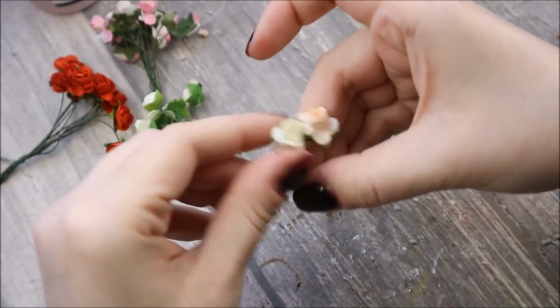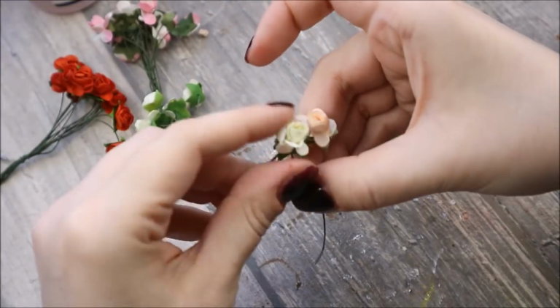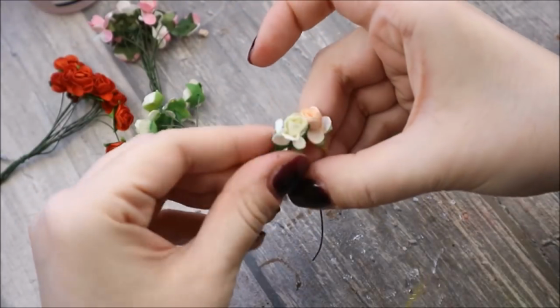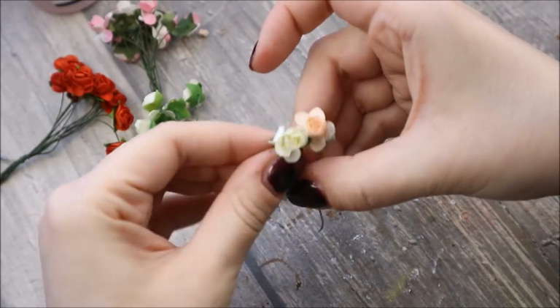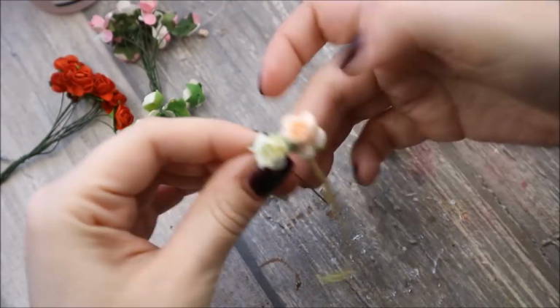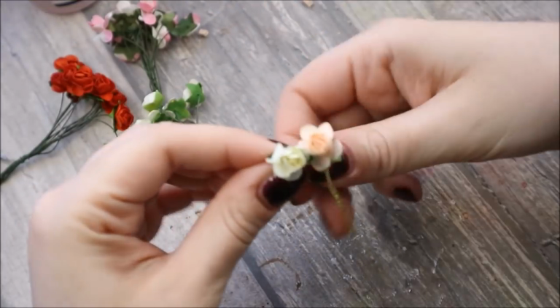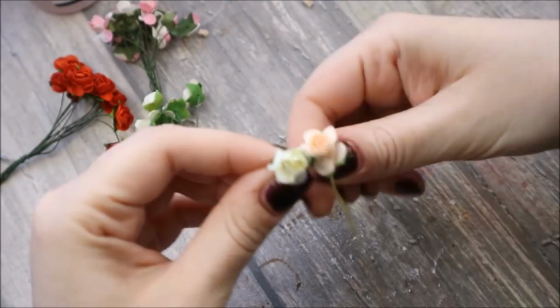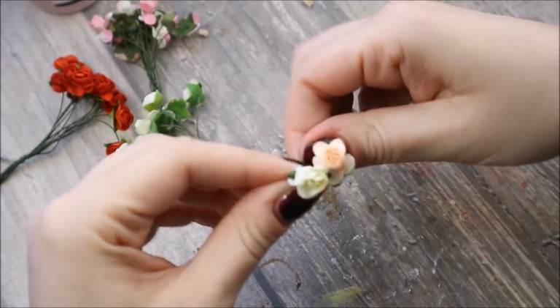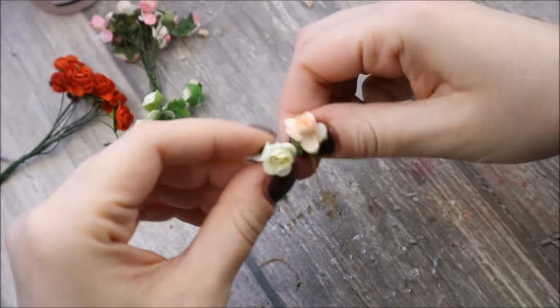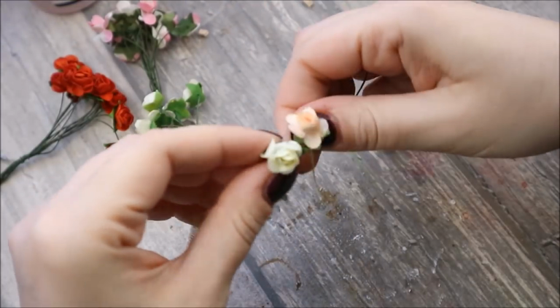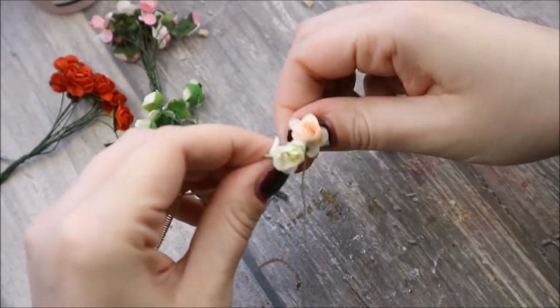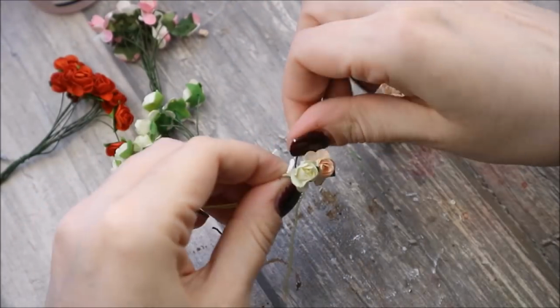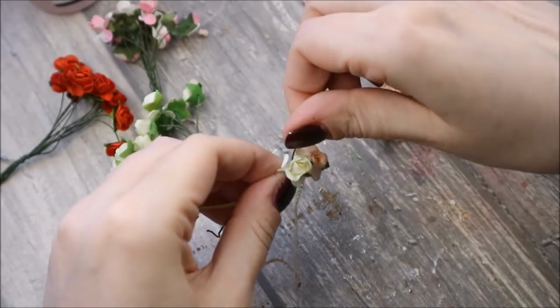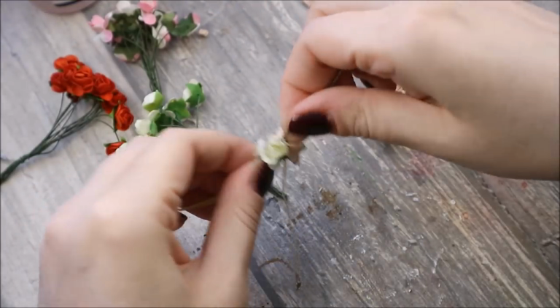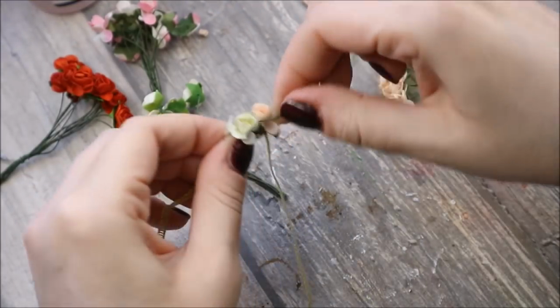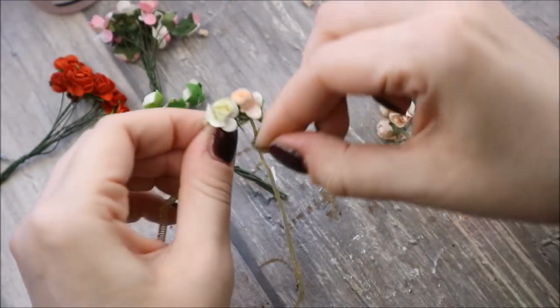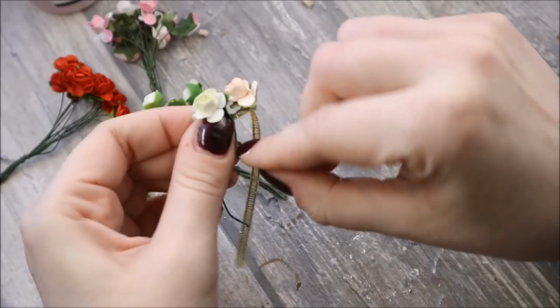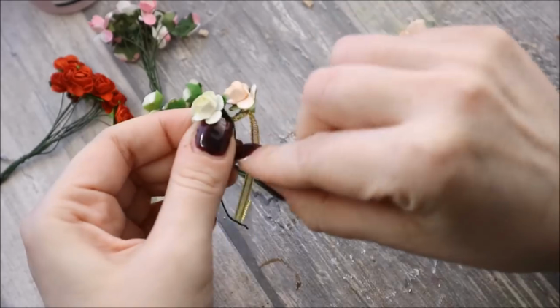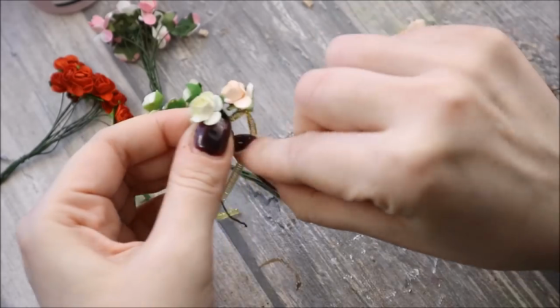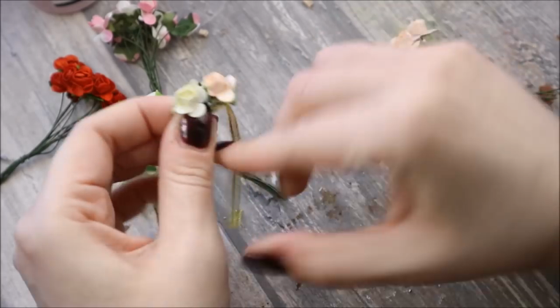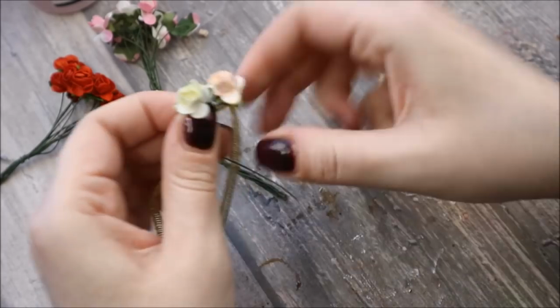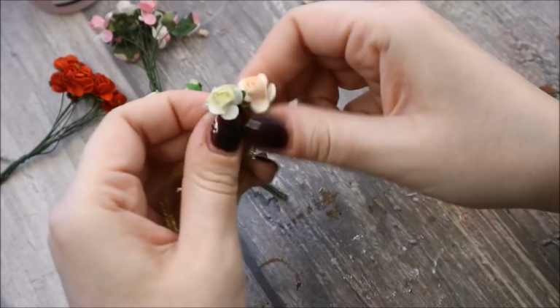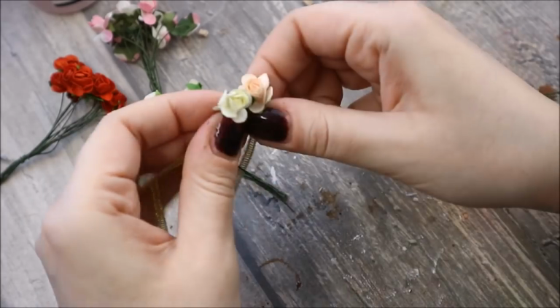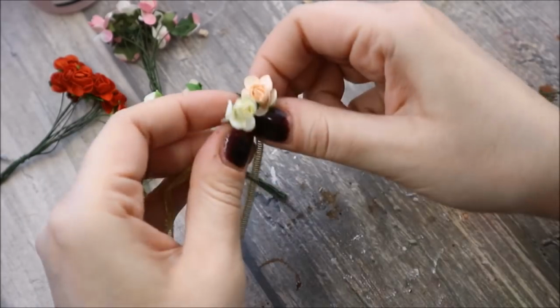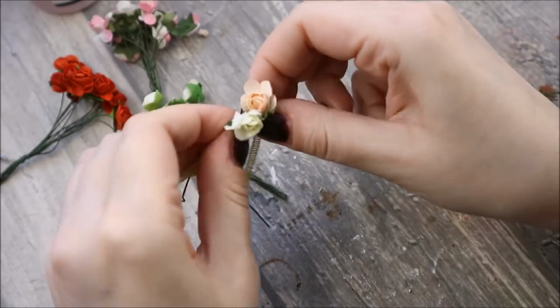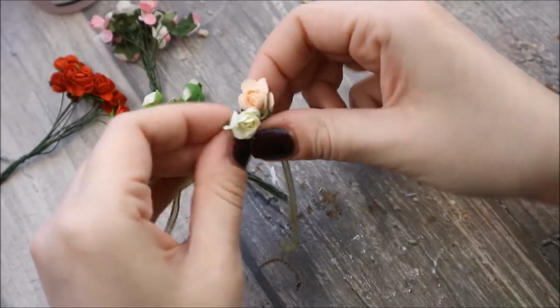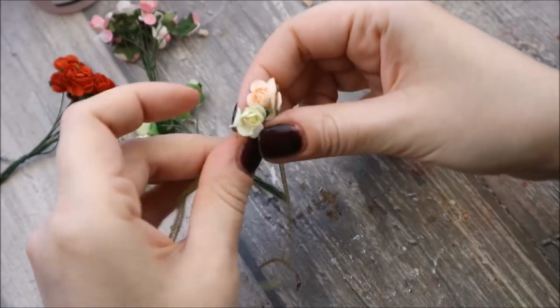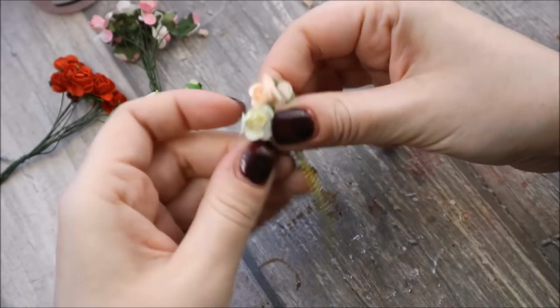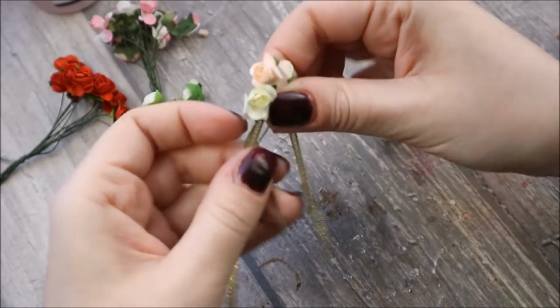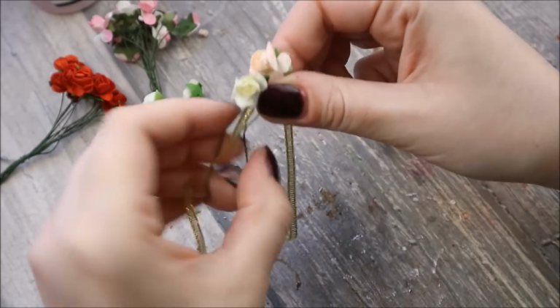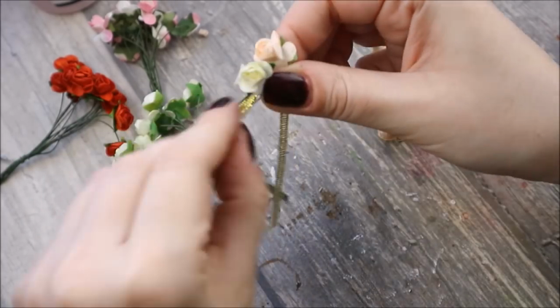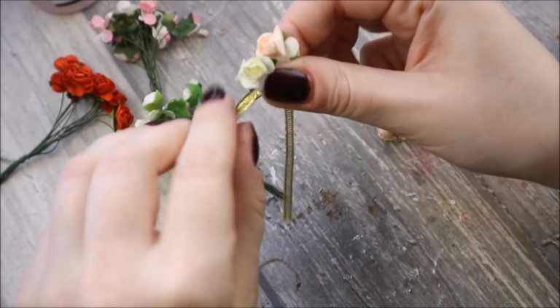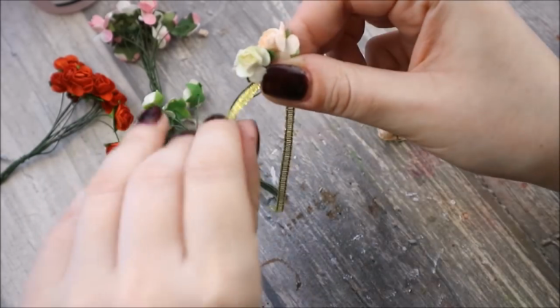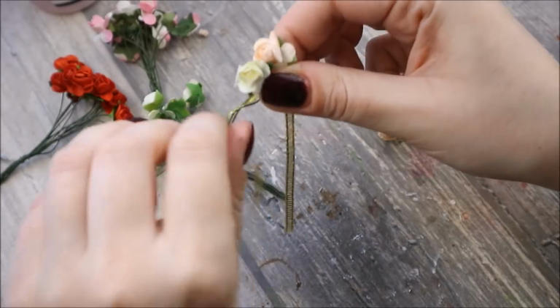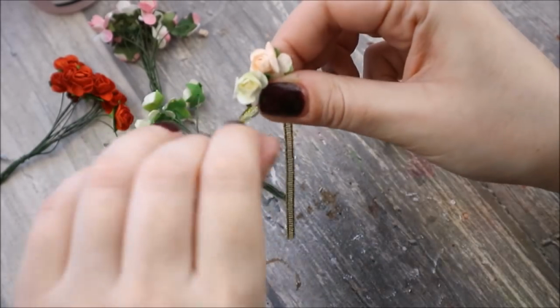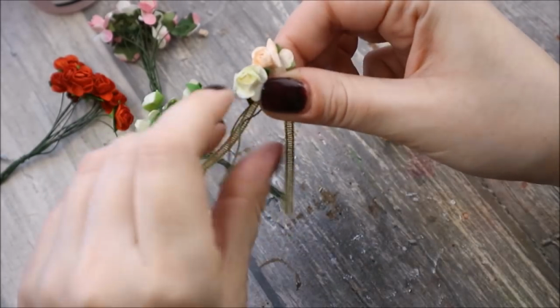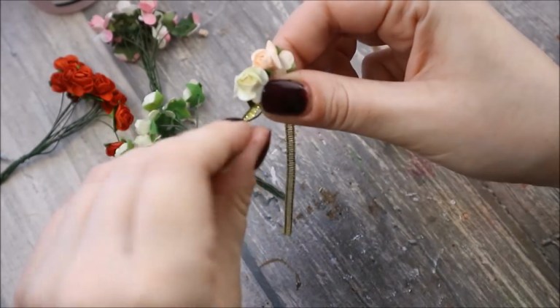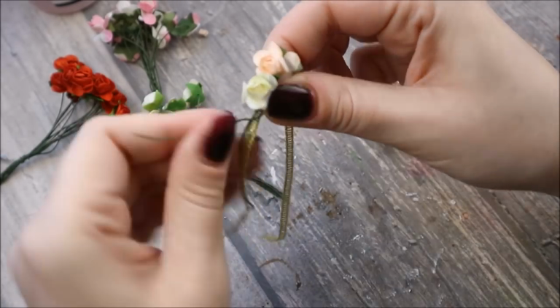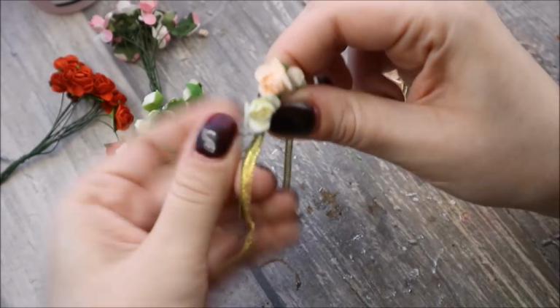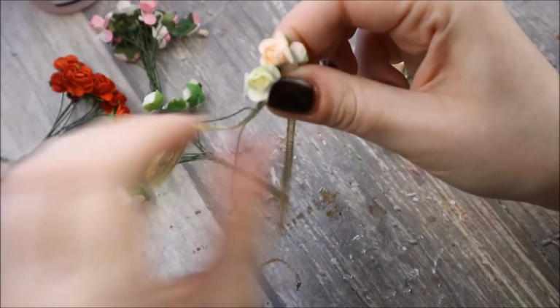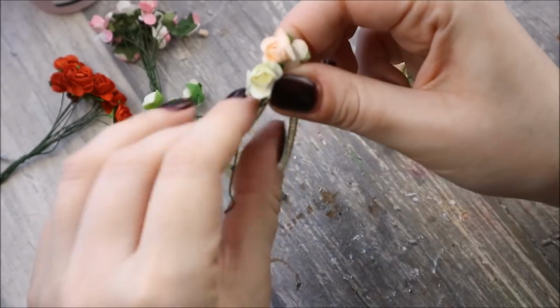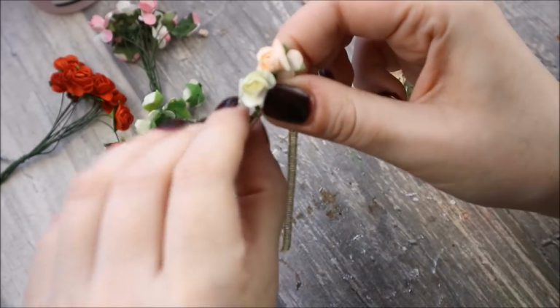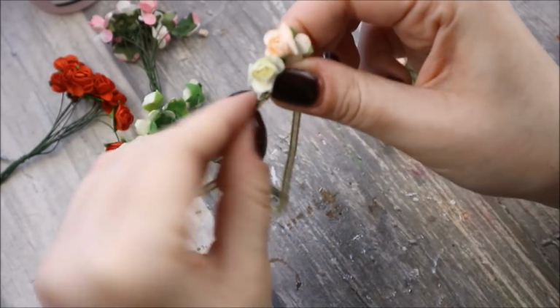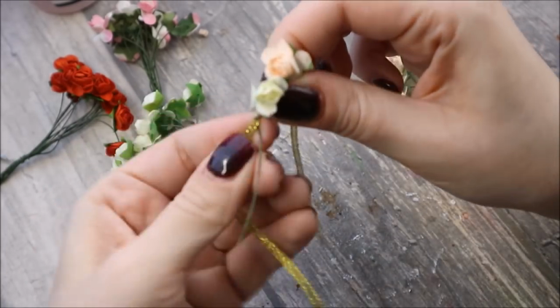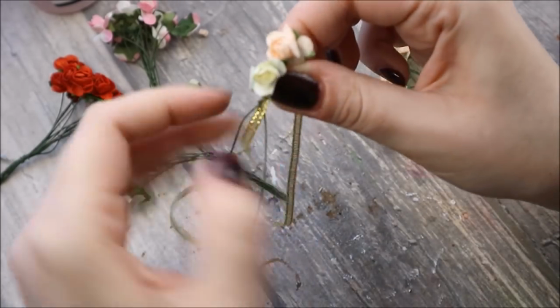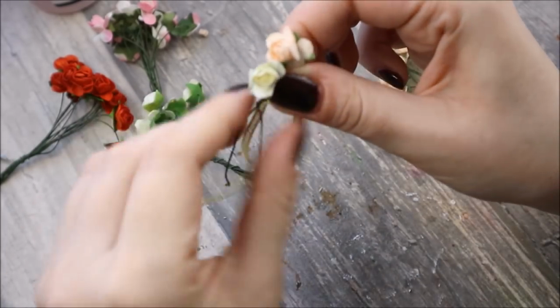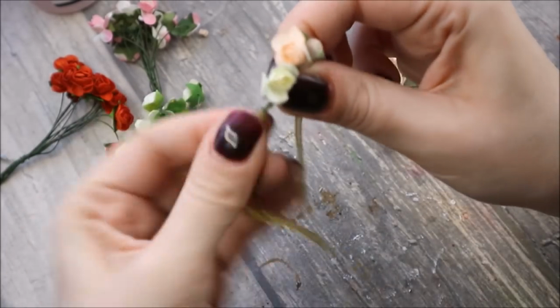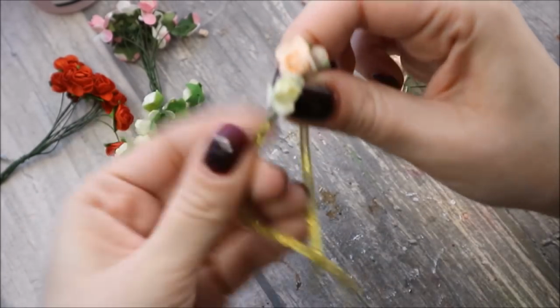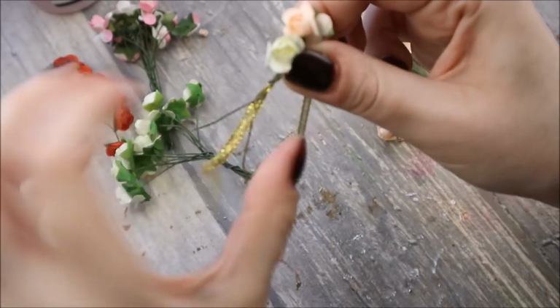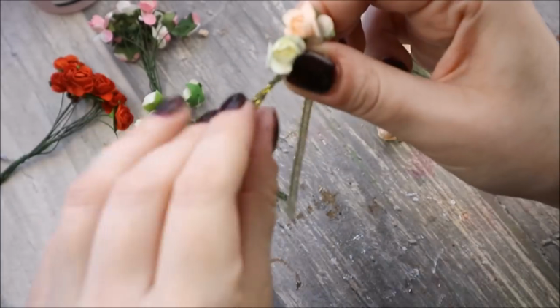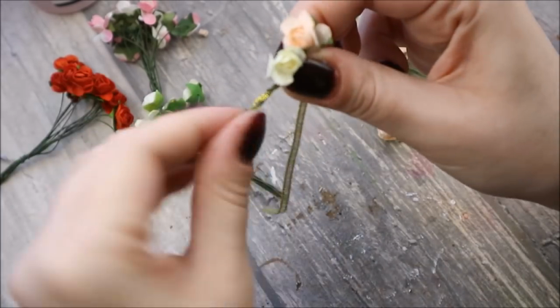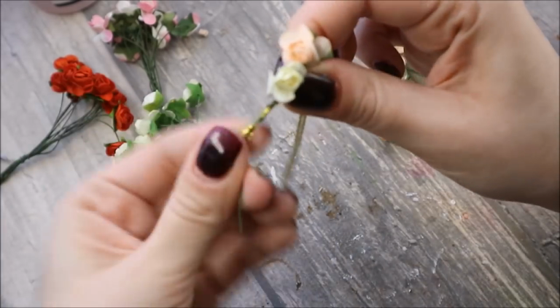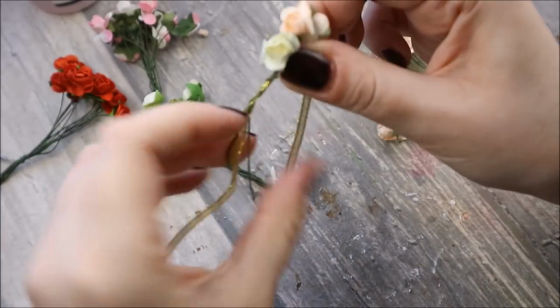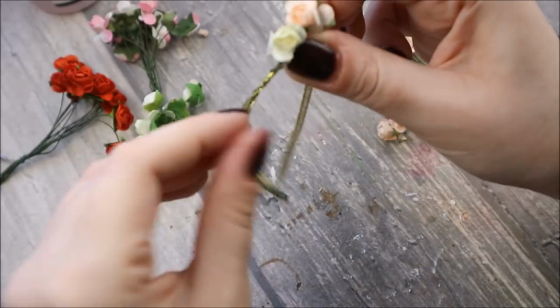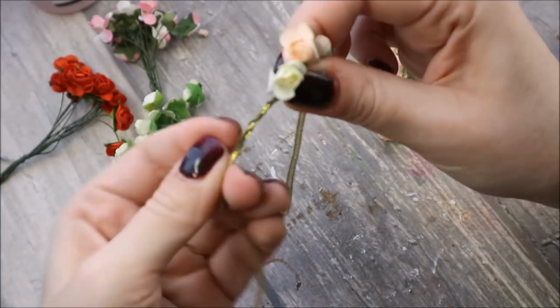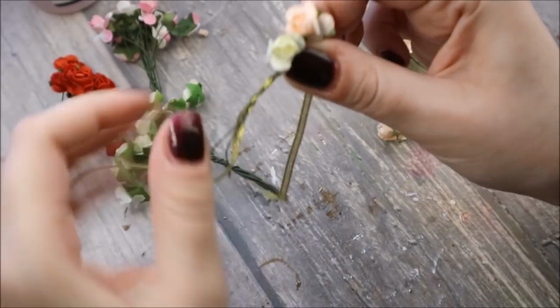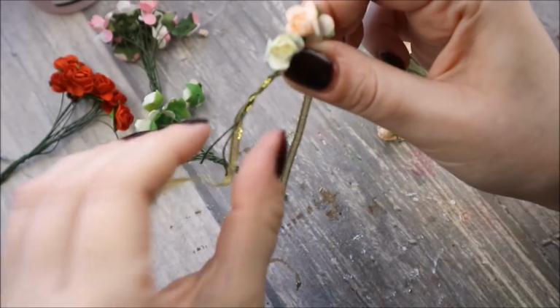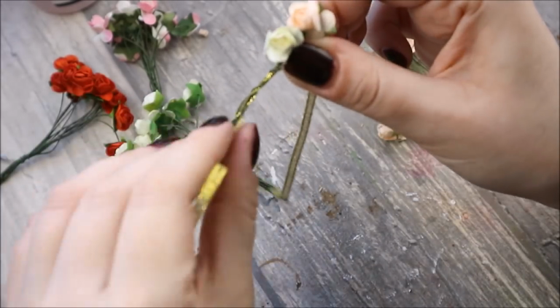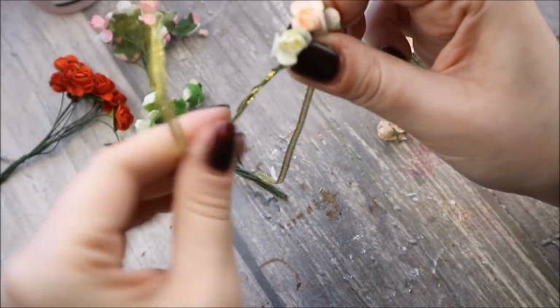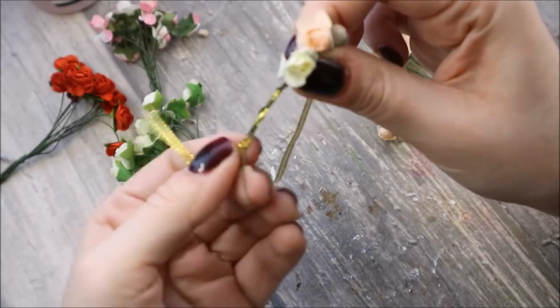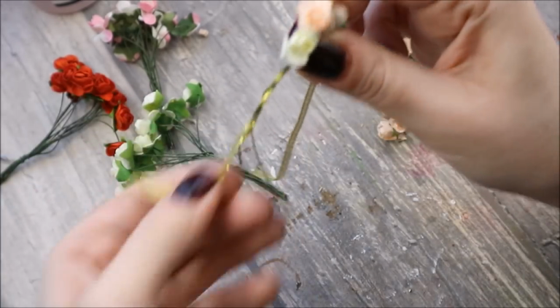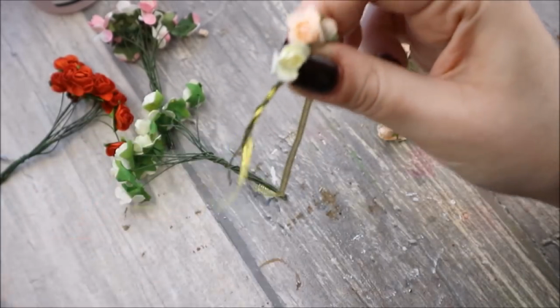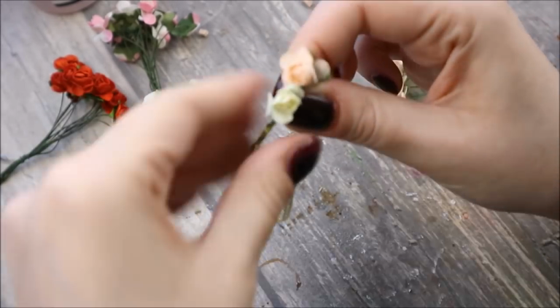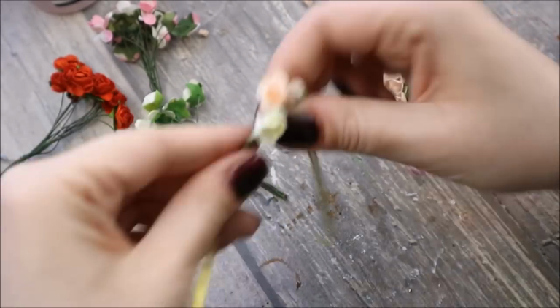And to complete her joyful look, I will make a flower wreath using tiny paper flowers.